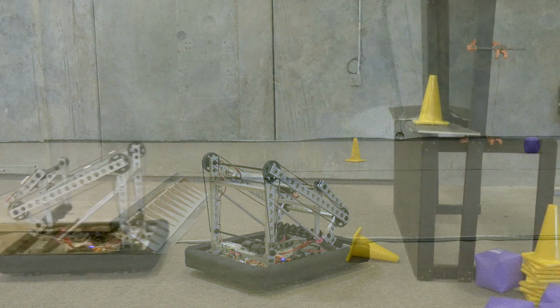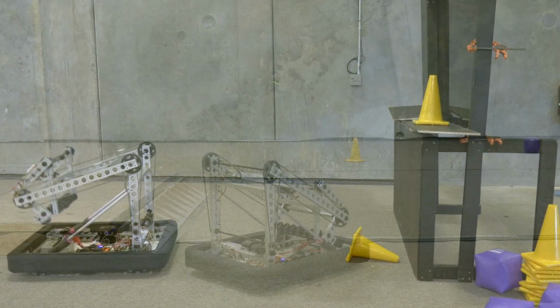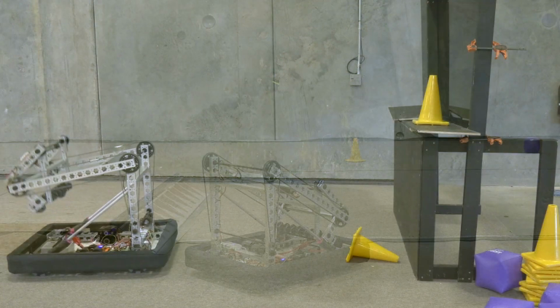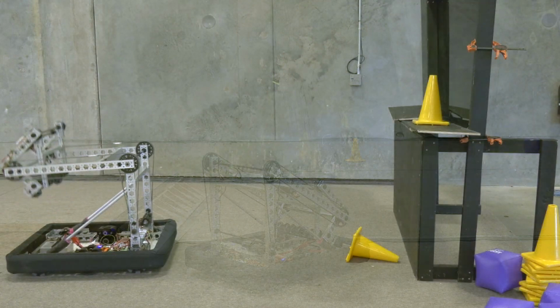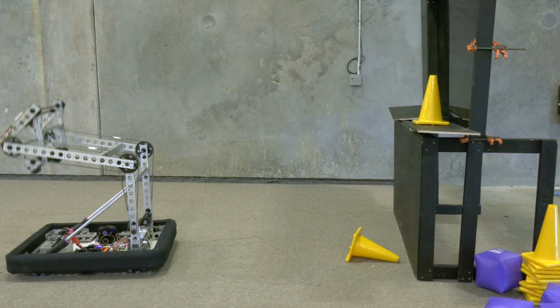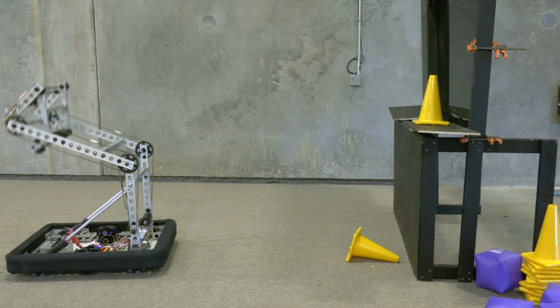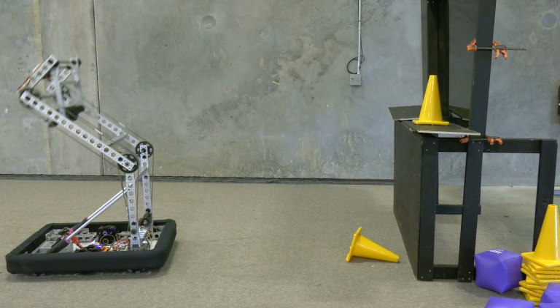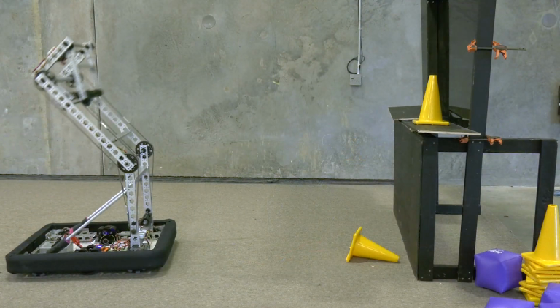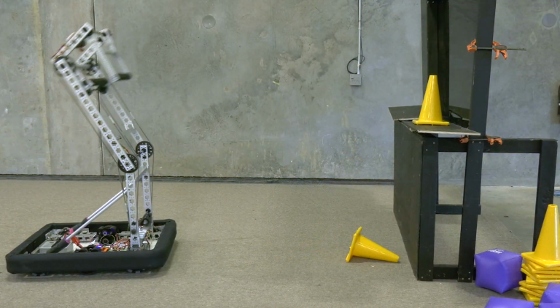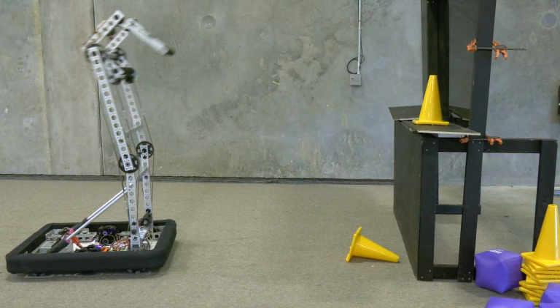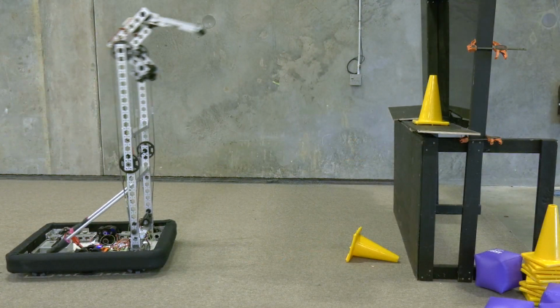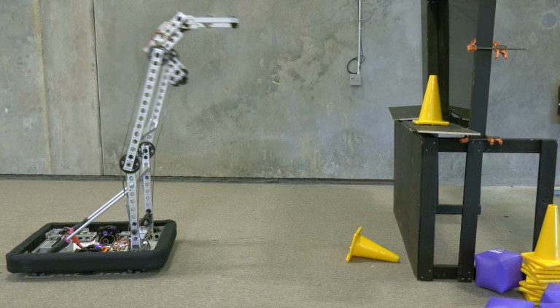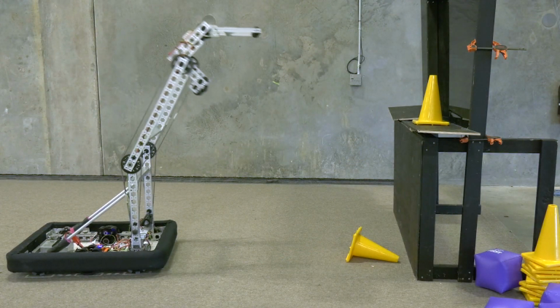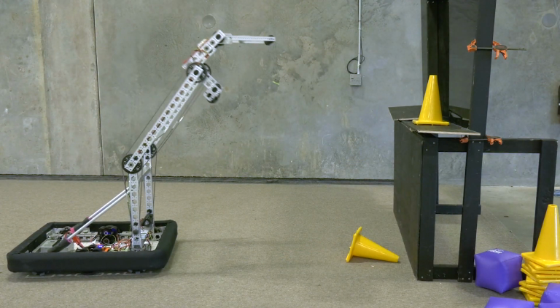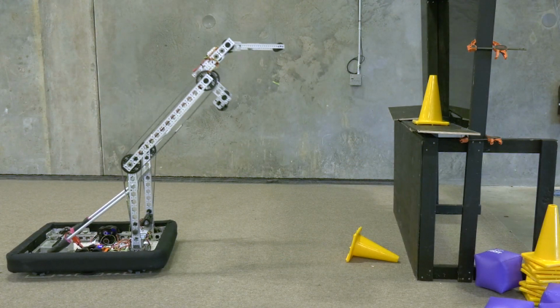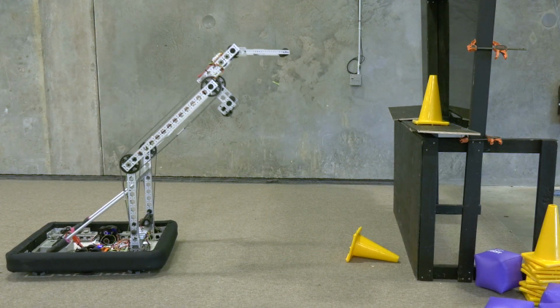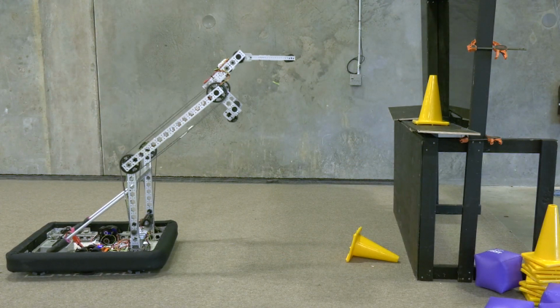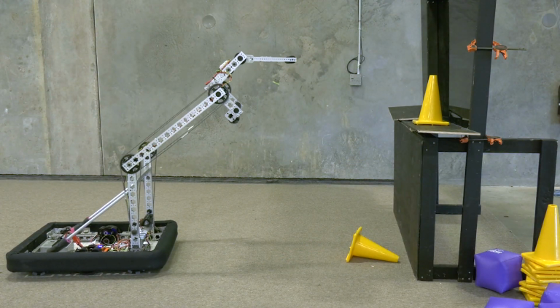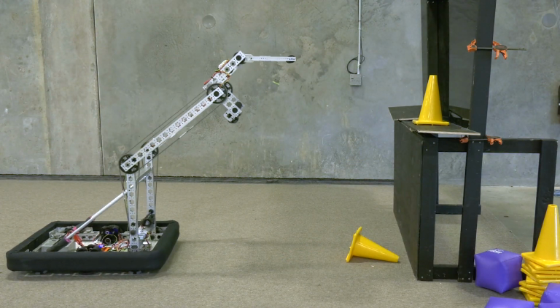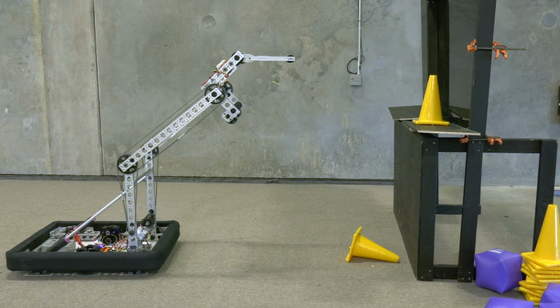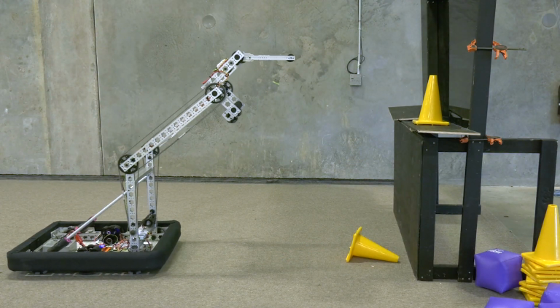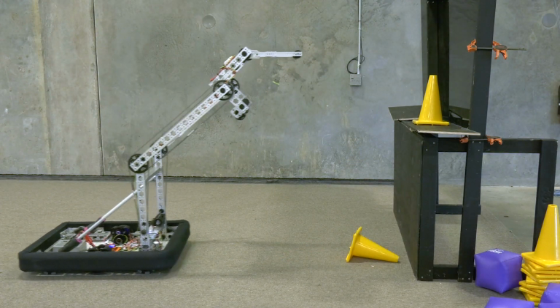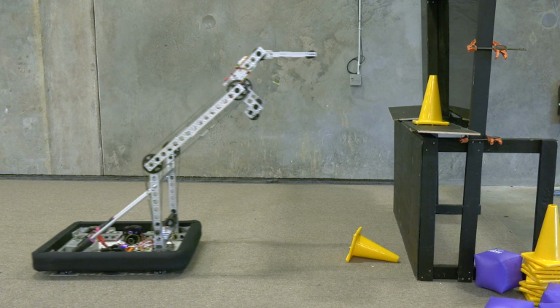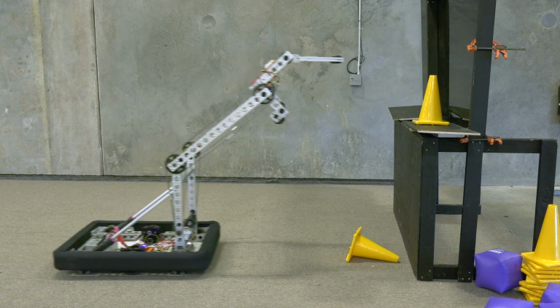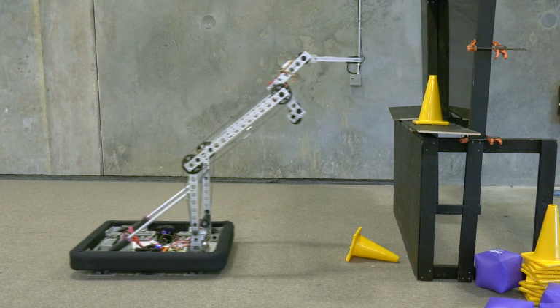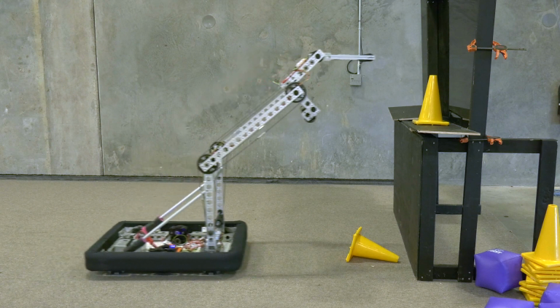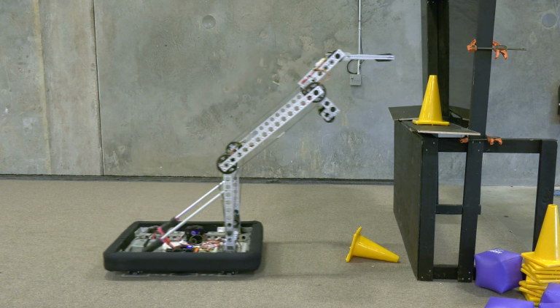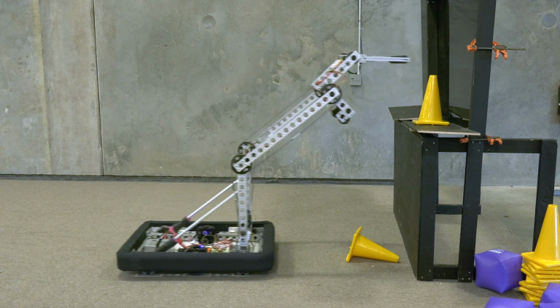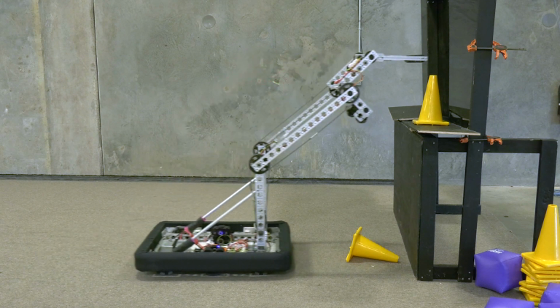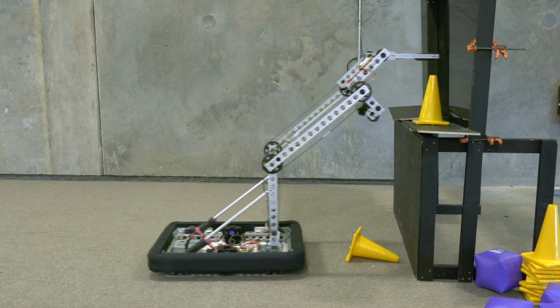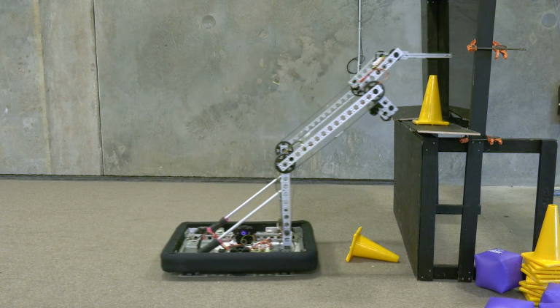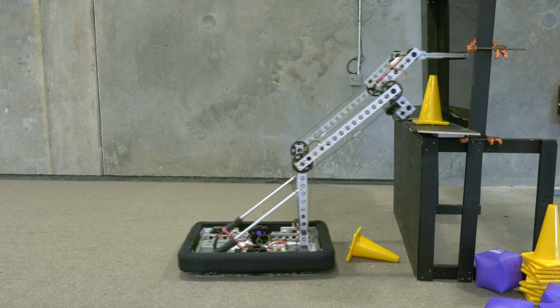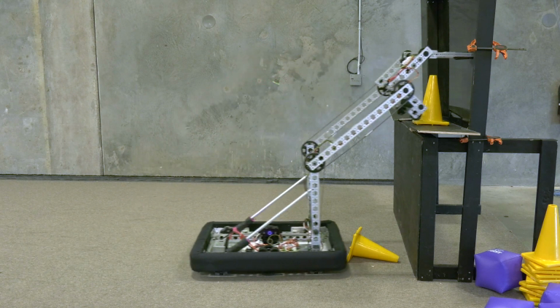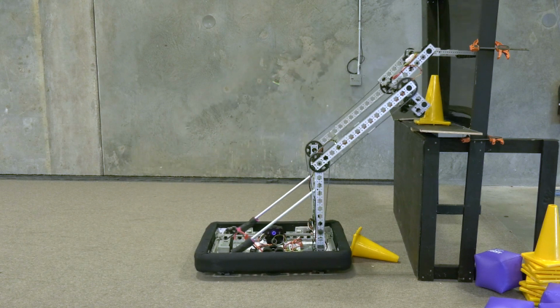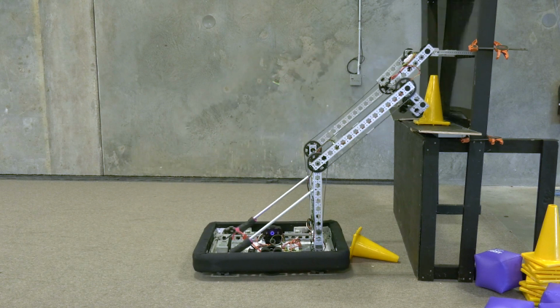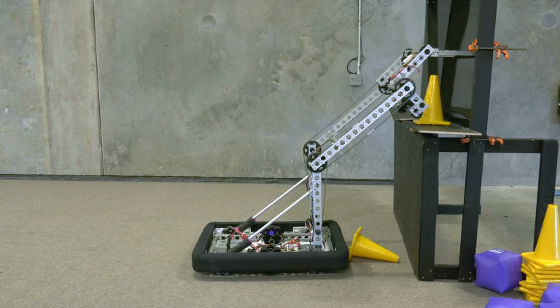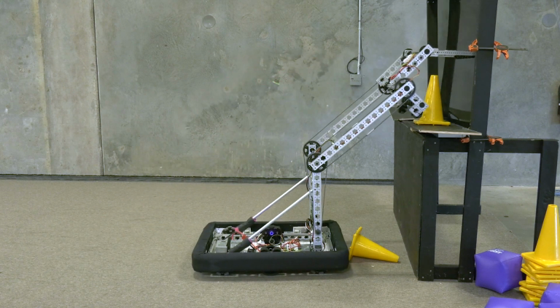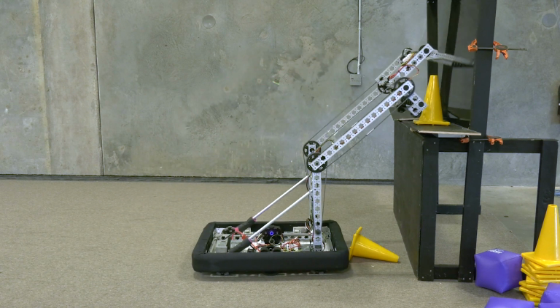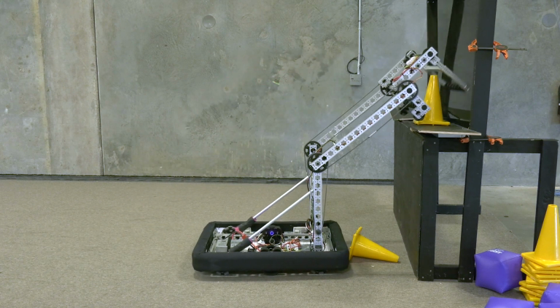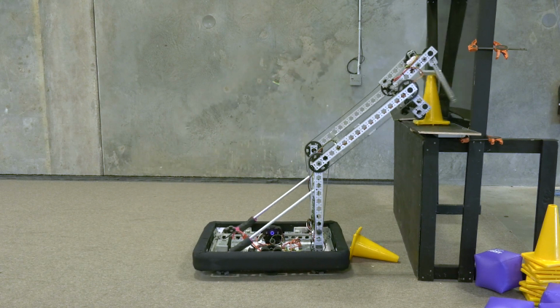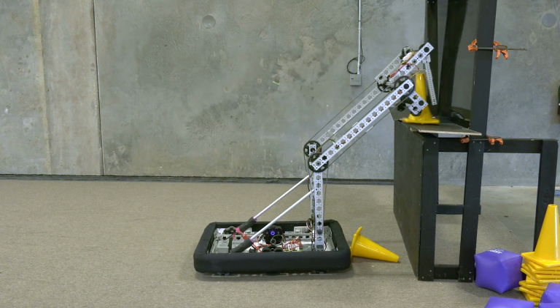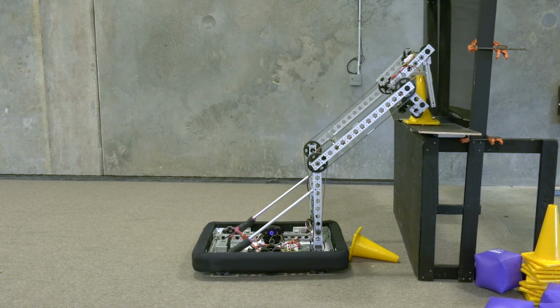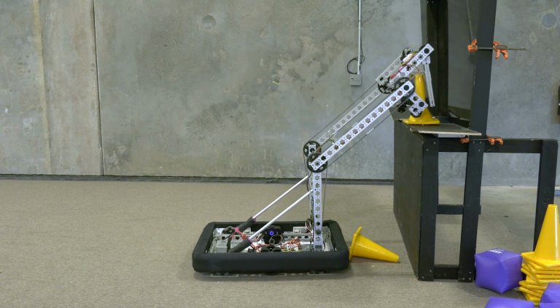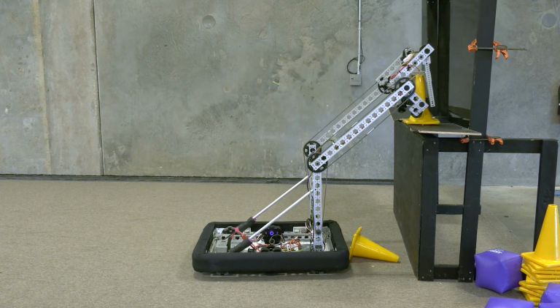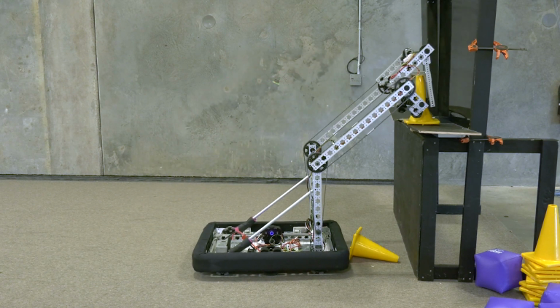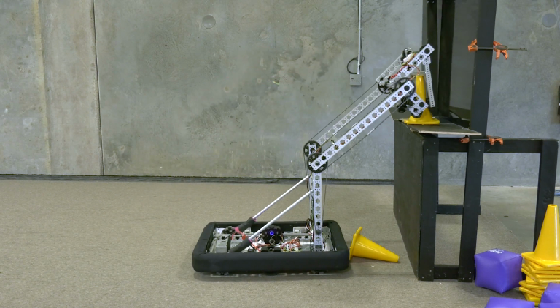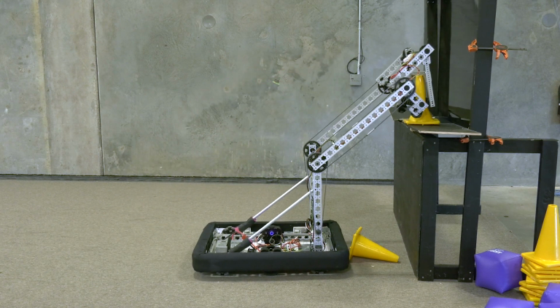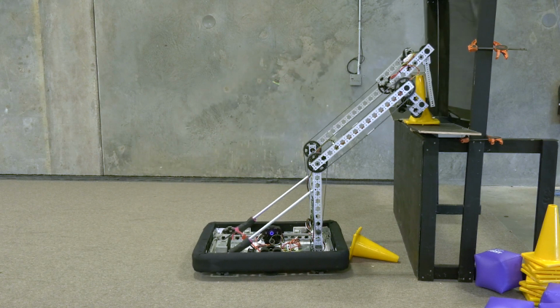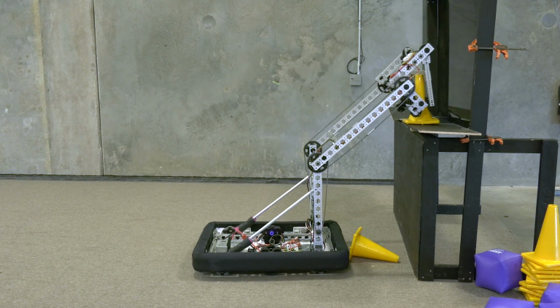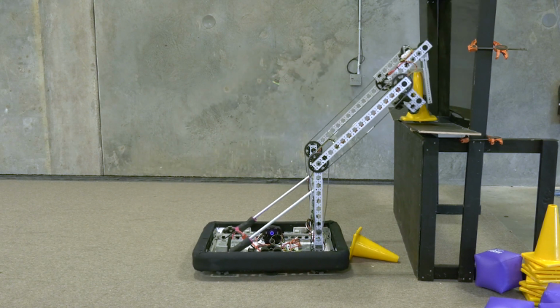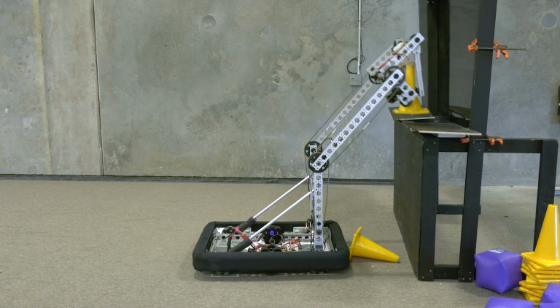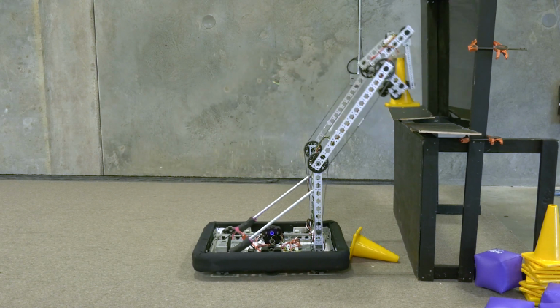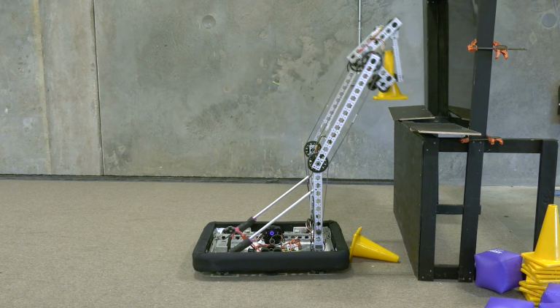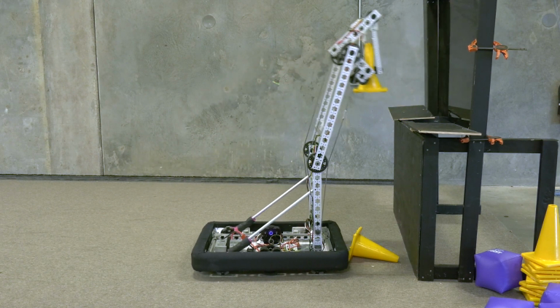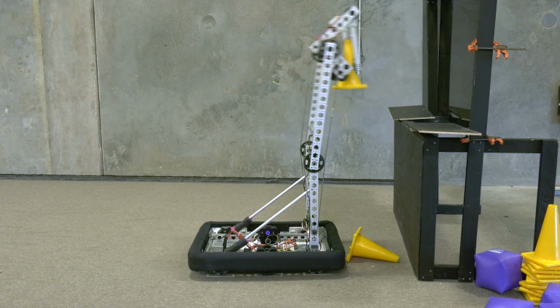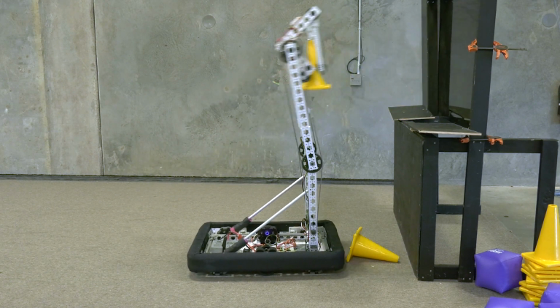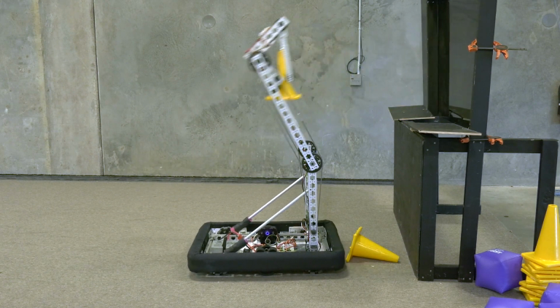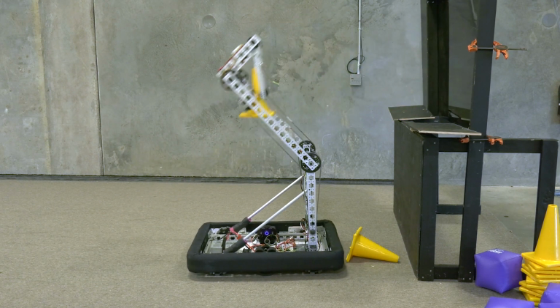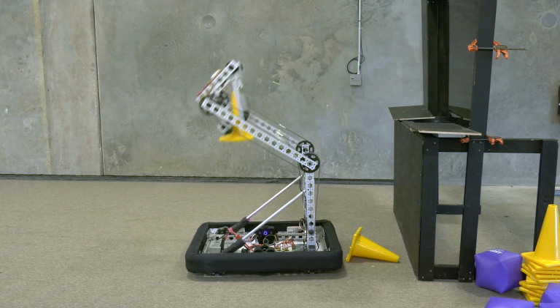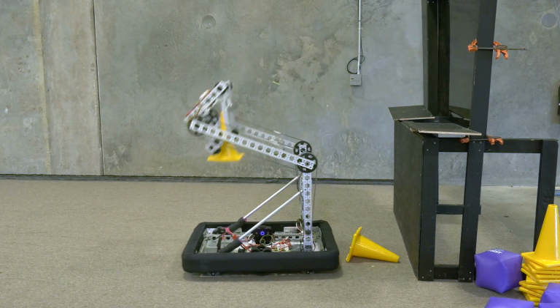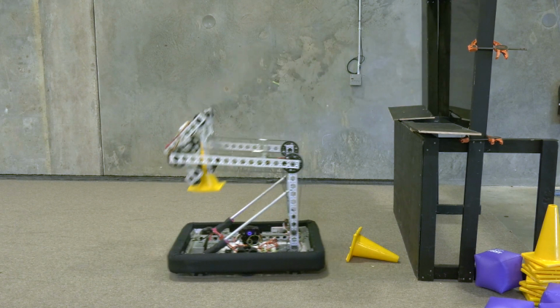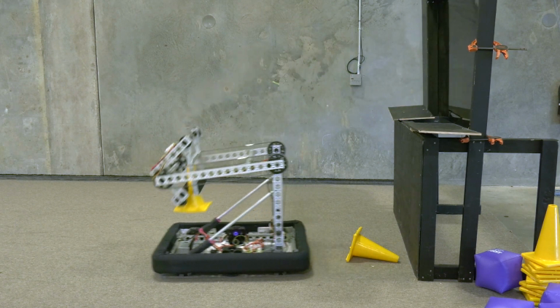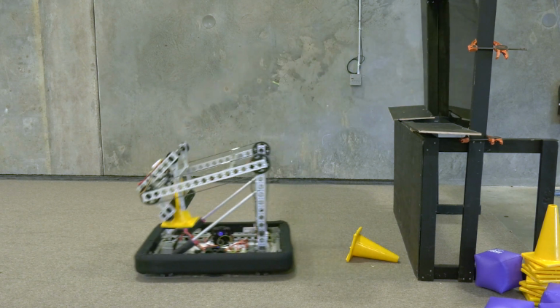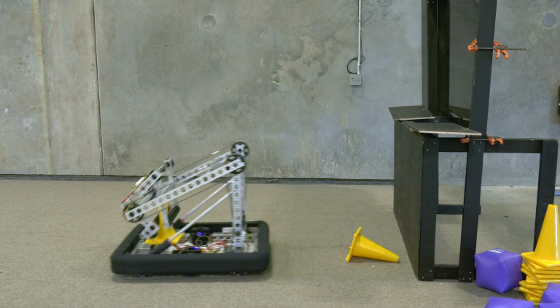The arm folds into a forward position and allows you to score. It can also fold all the way down and reach the floor for intaking game pieces from the ground.